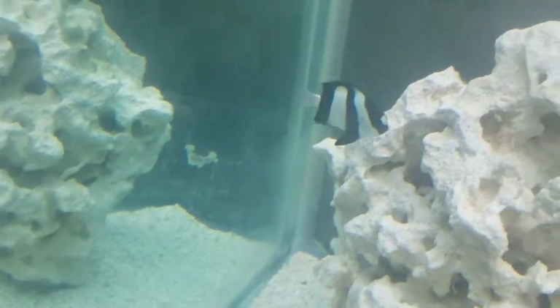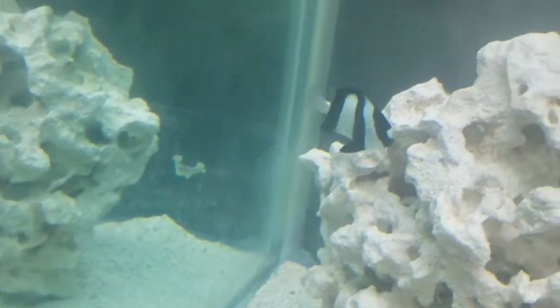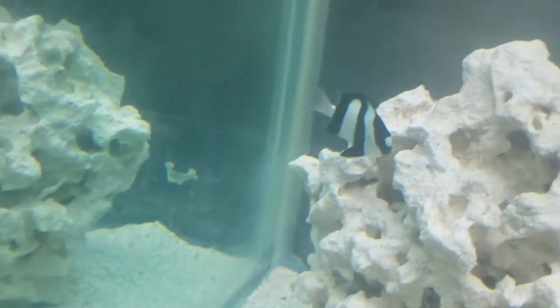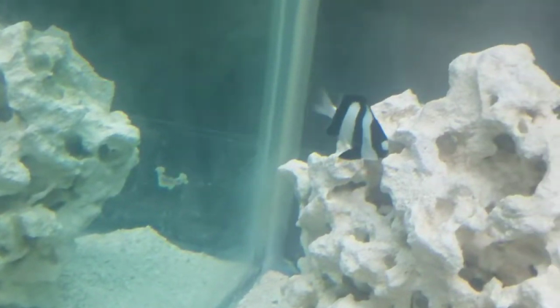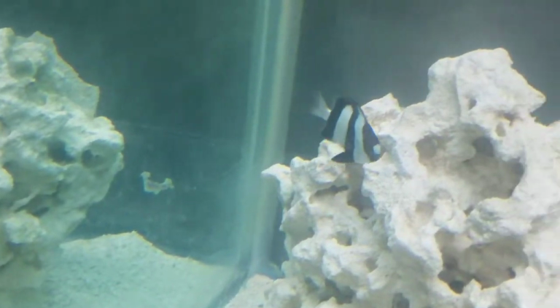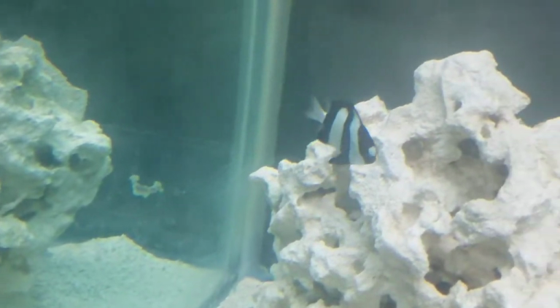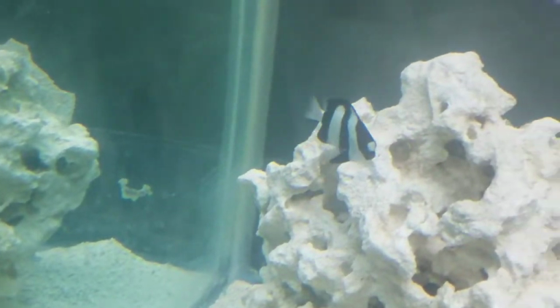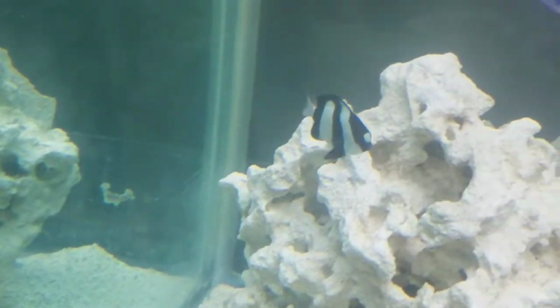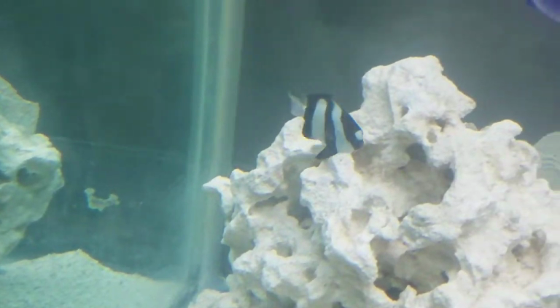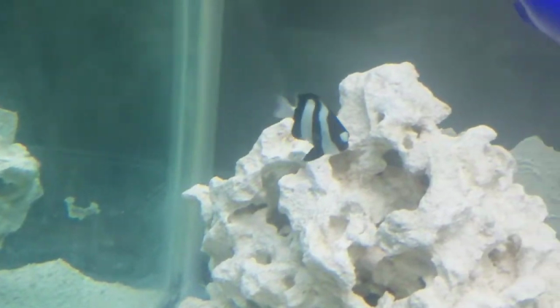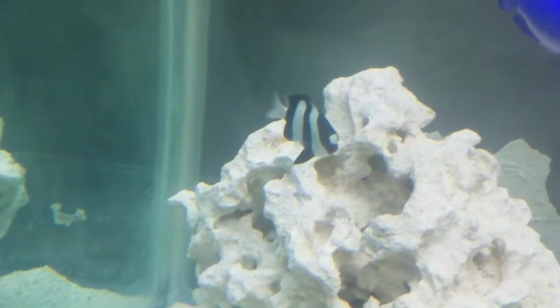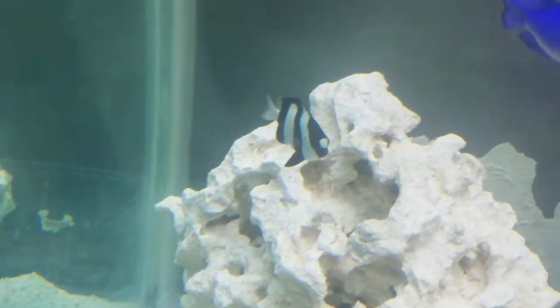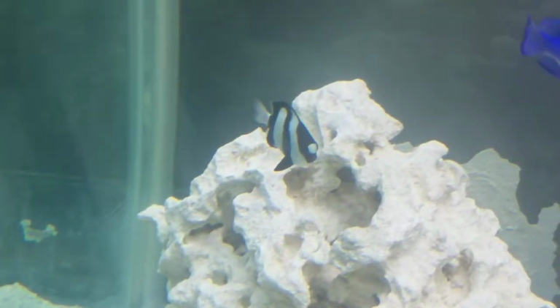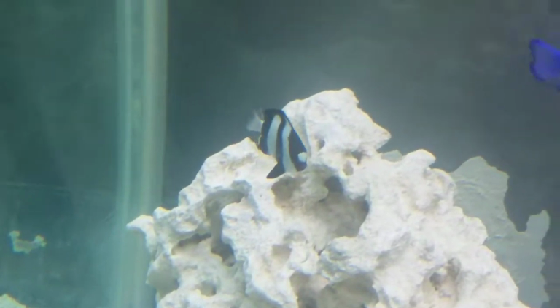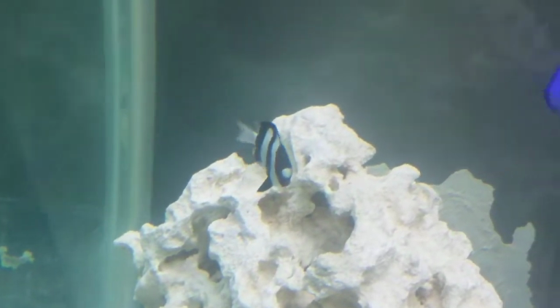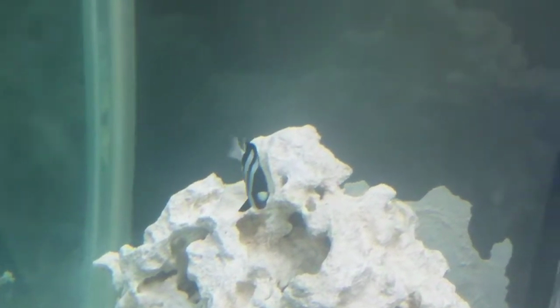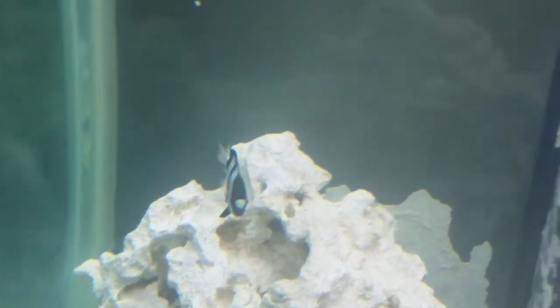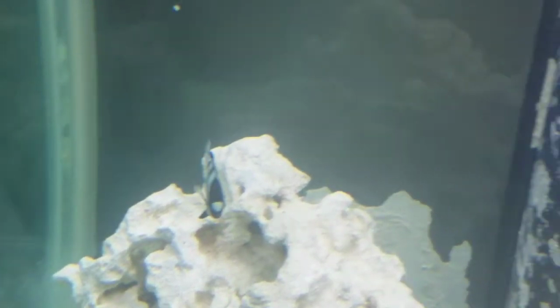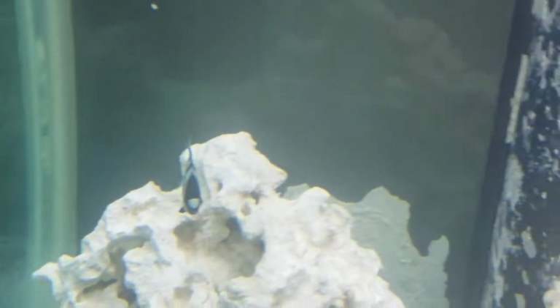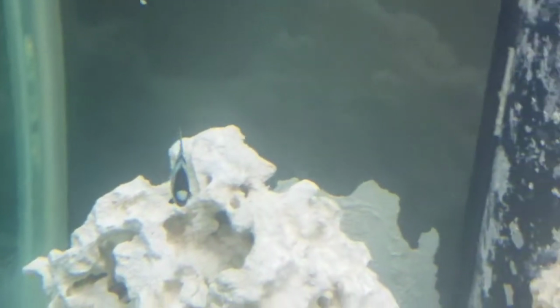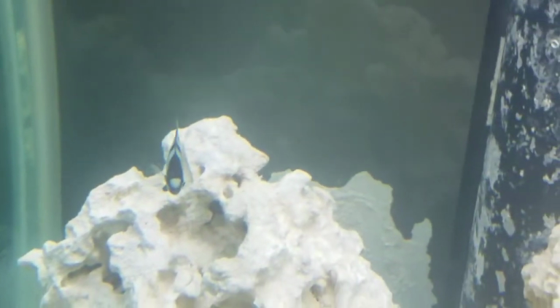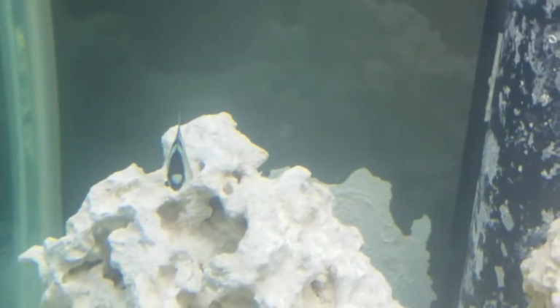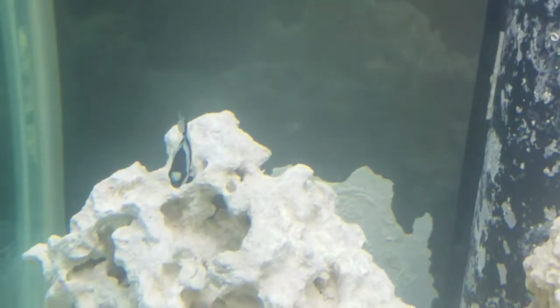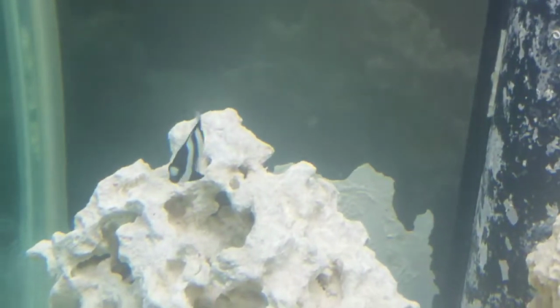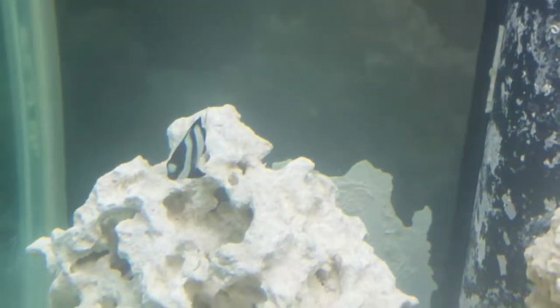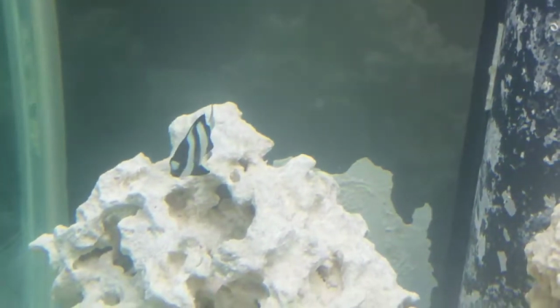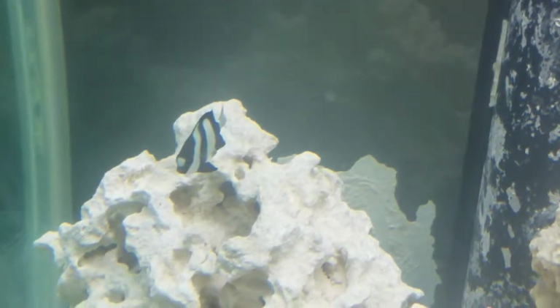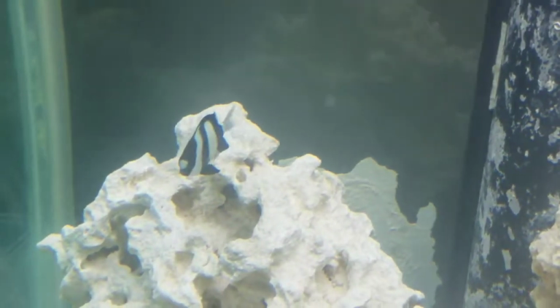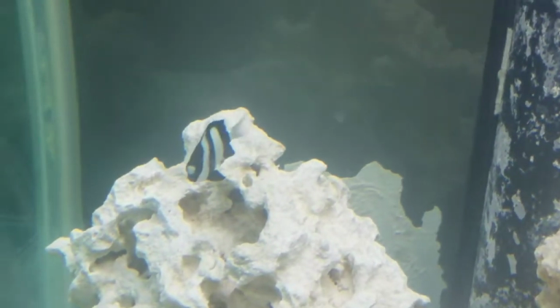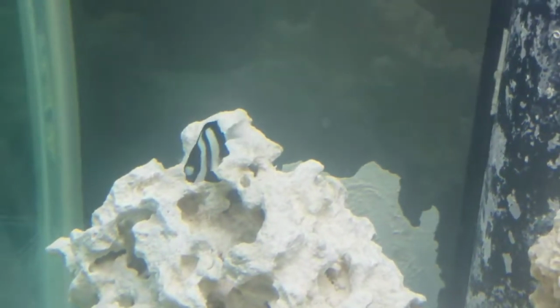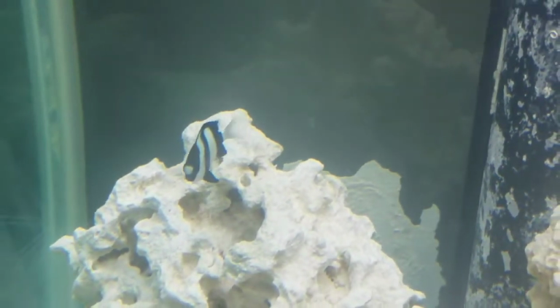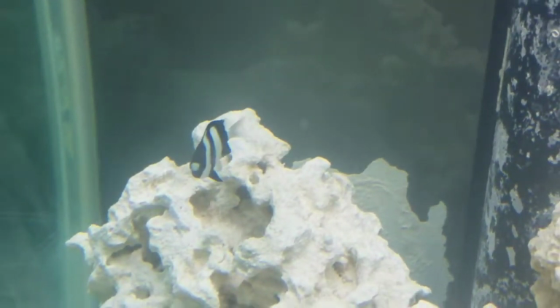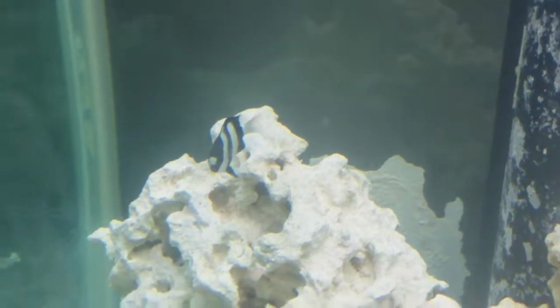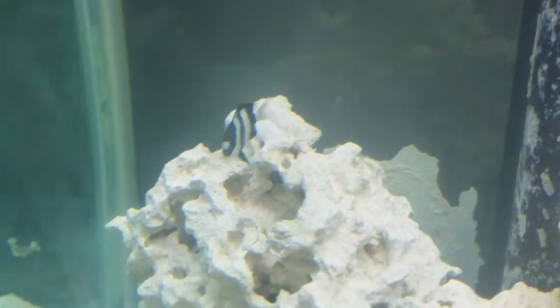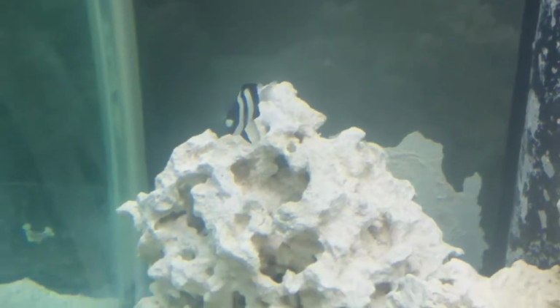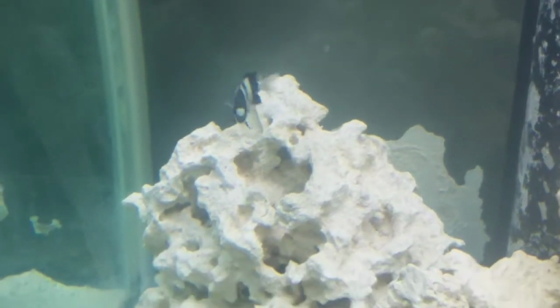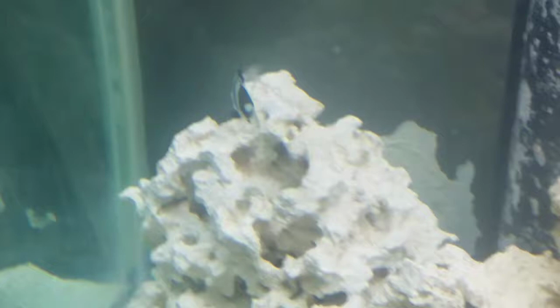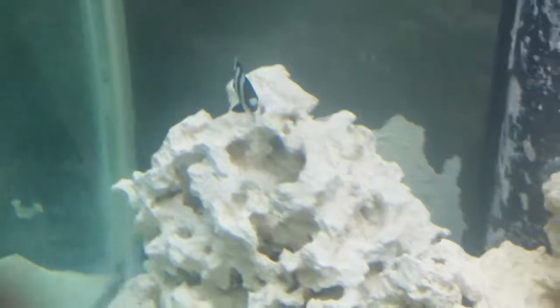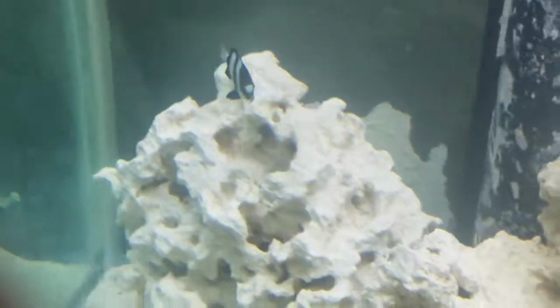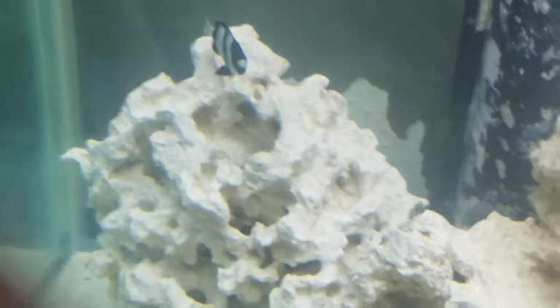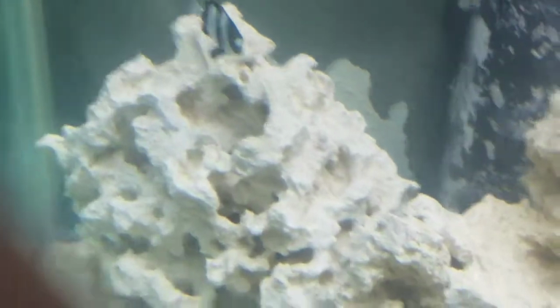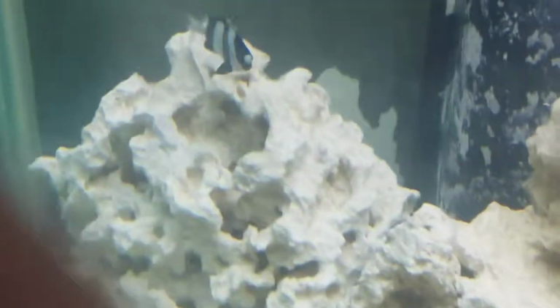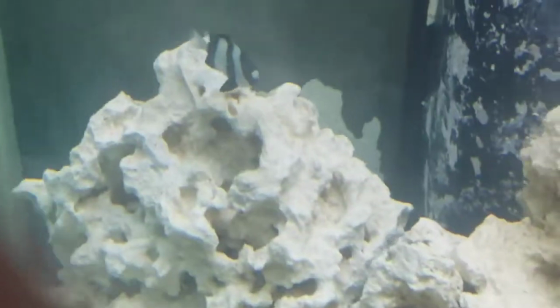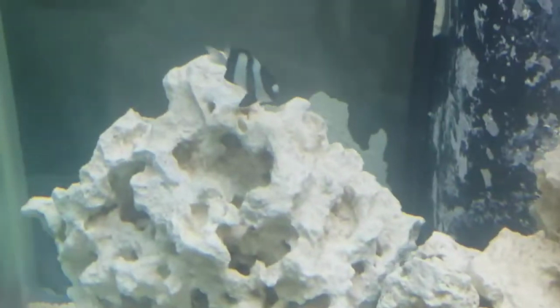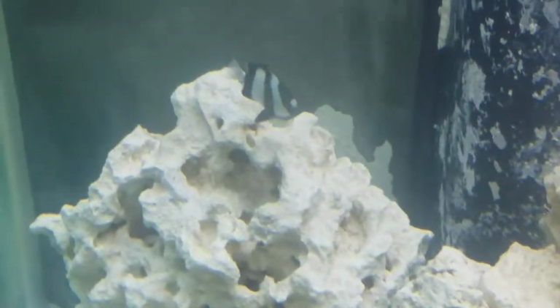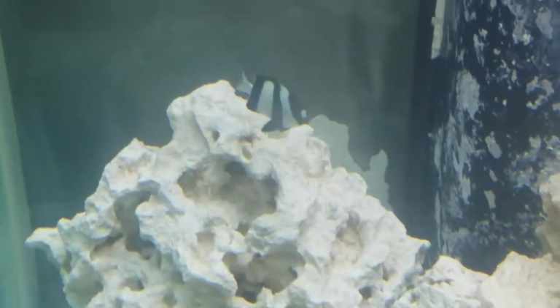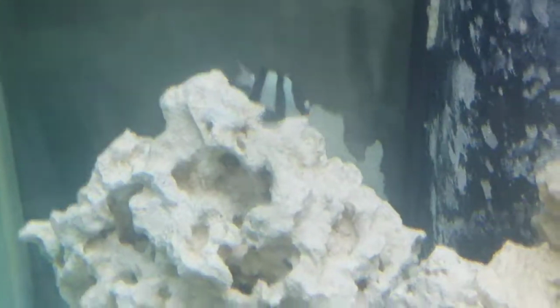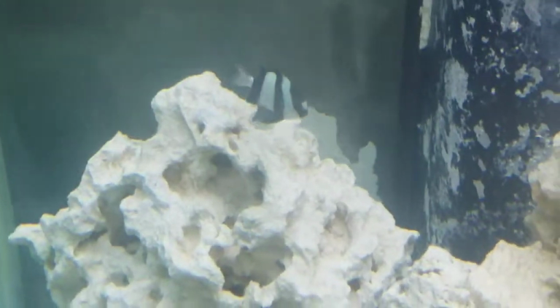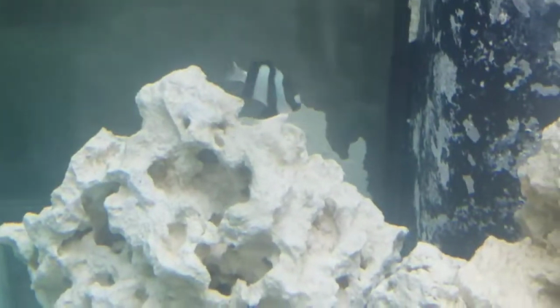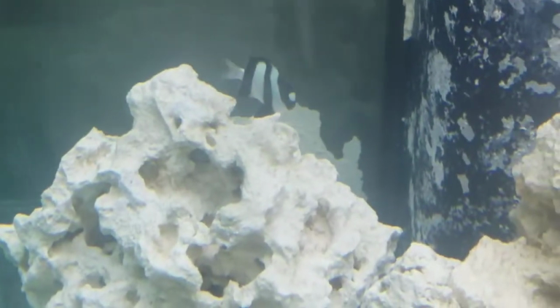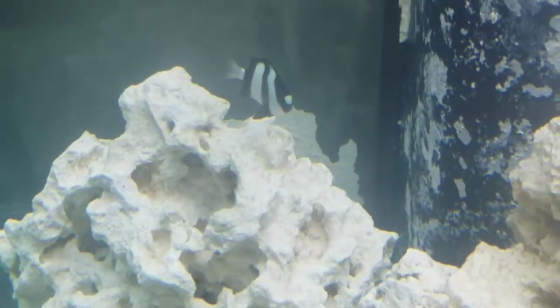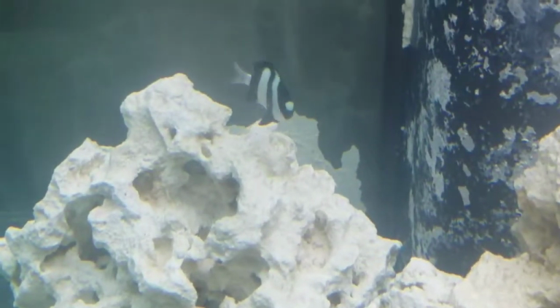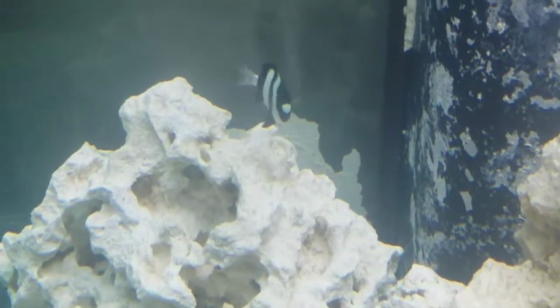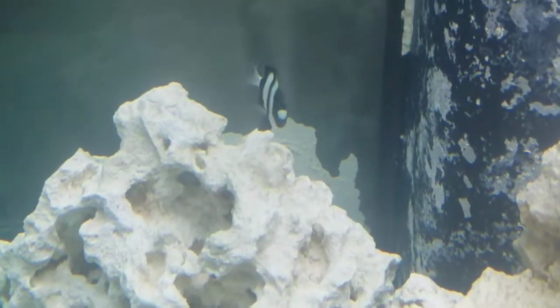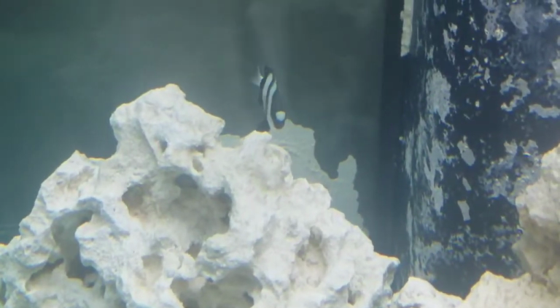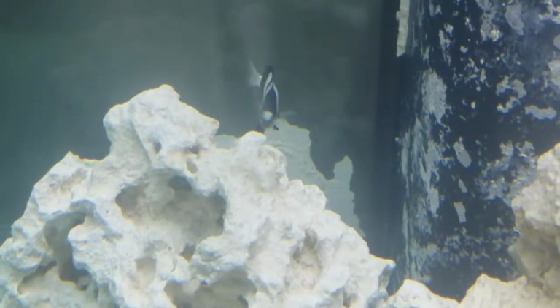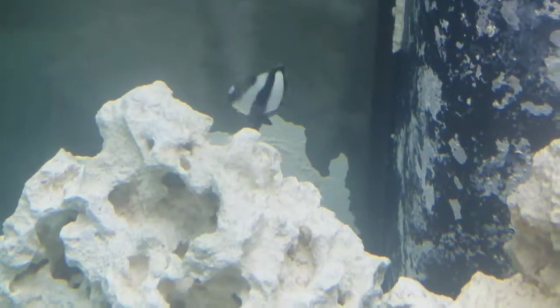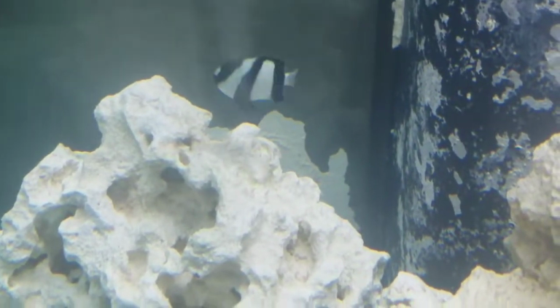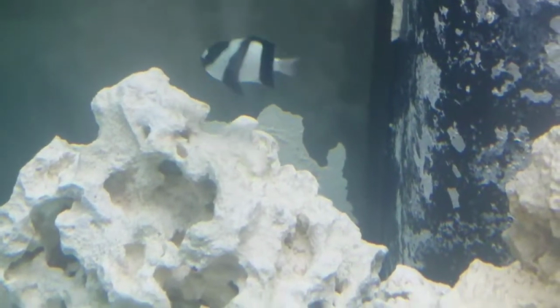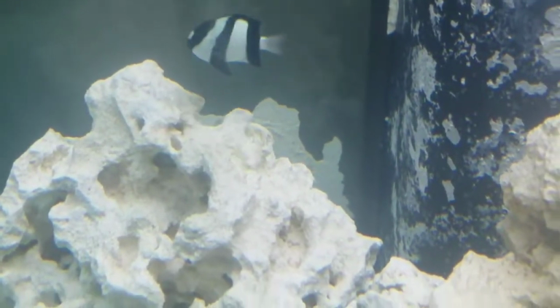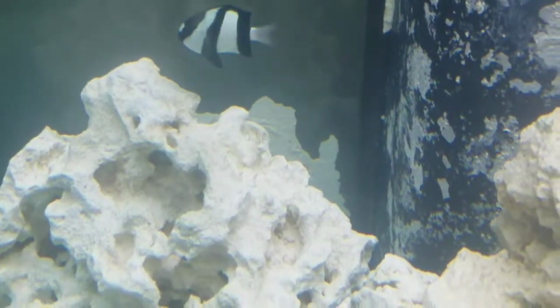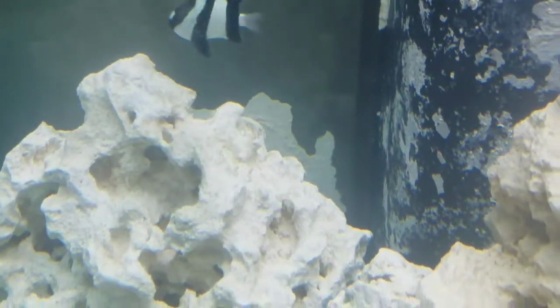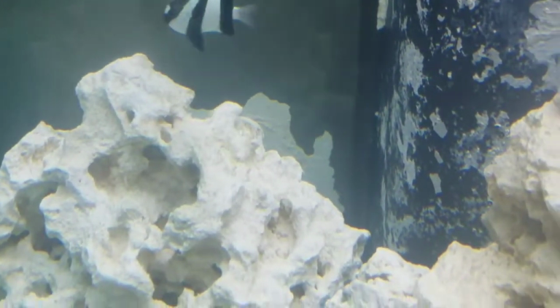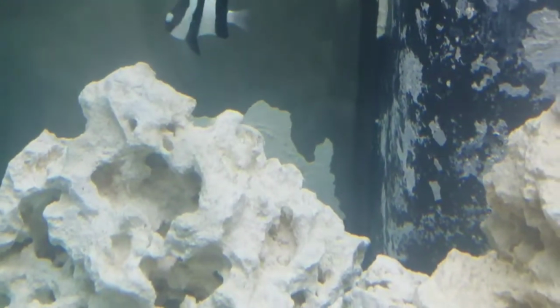So yeah guys, these are my damsel fish. I'm just going to show you guys a little bit of clips without me talking so you can just enjoy them.